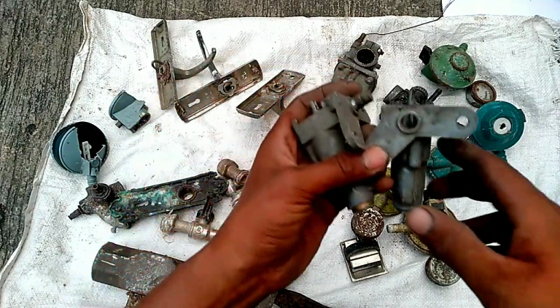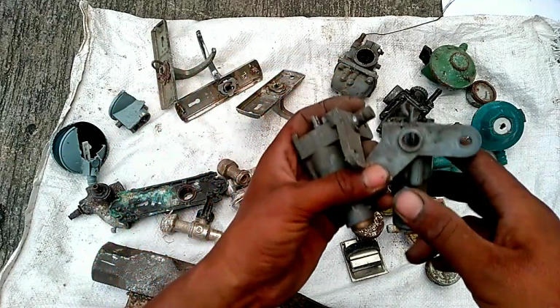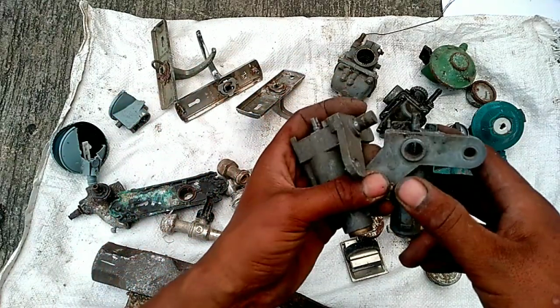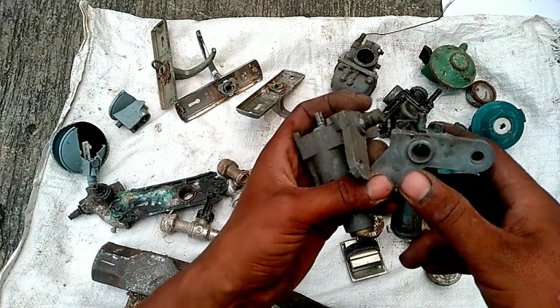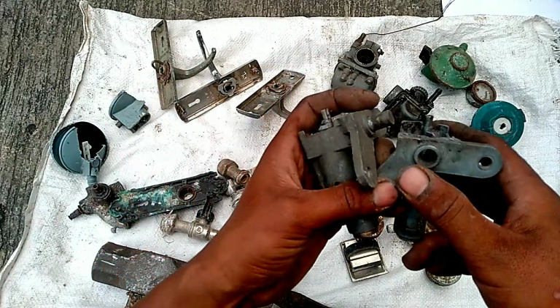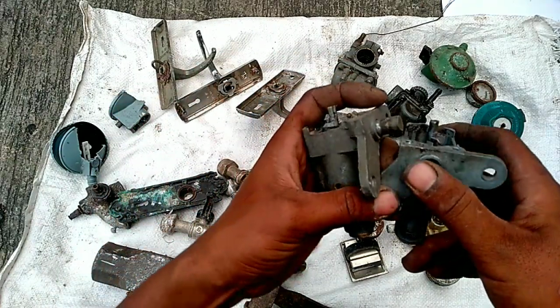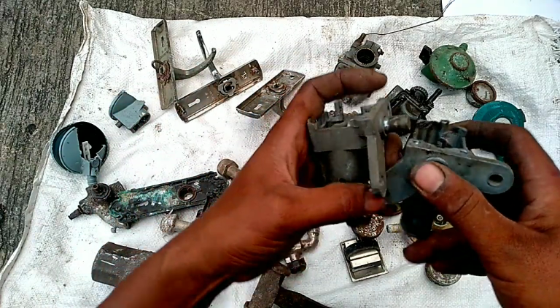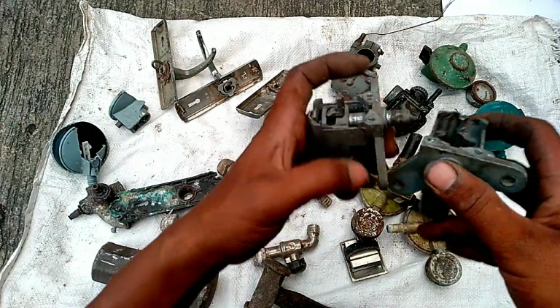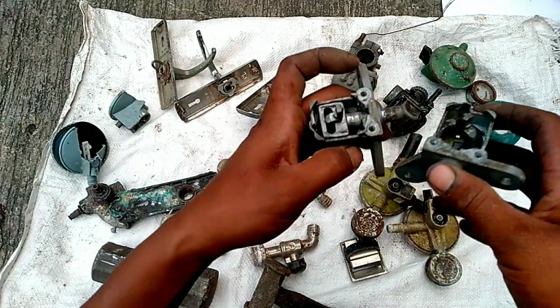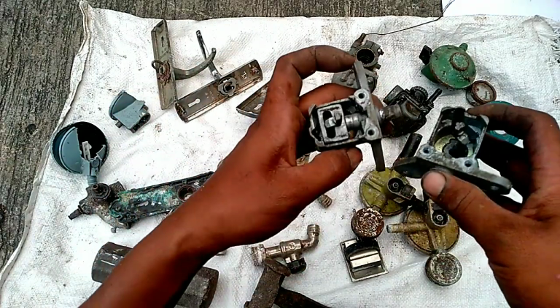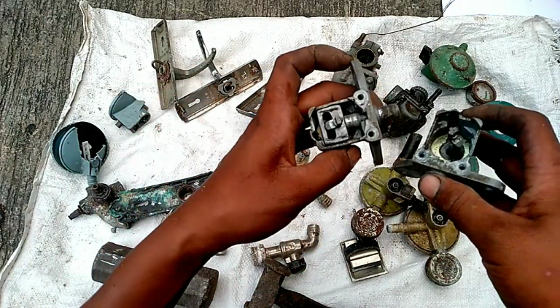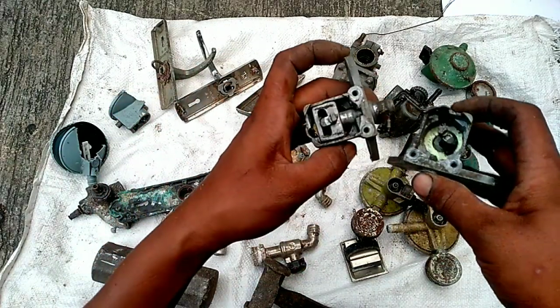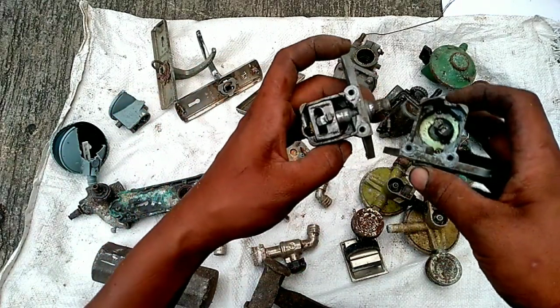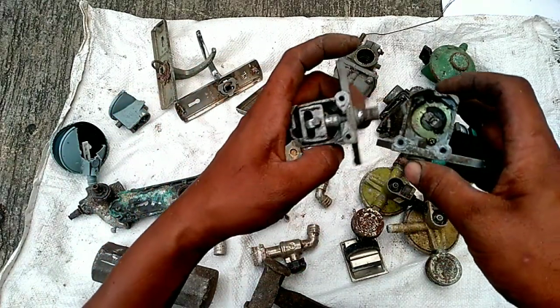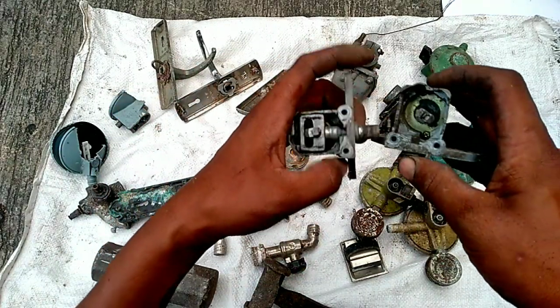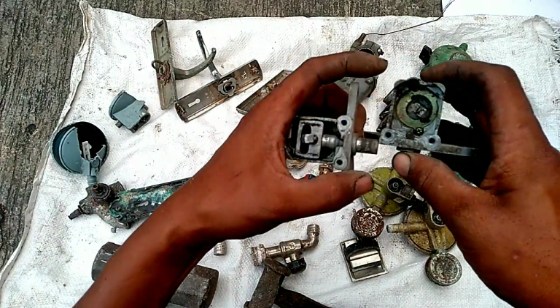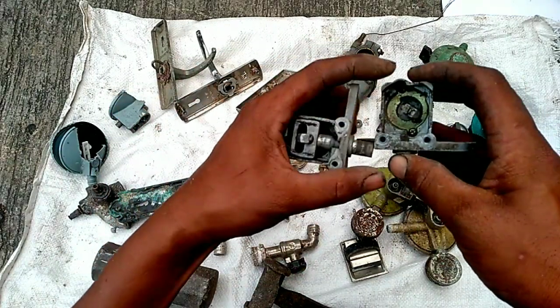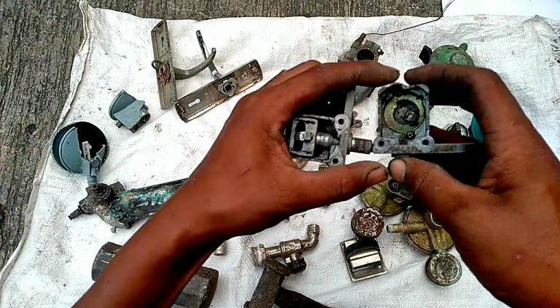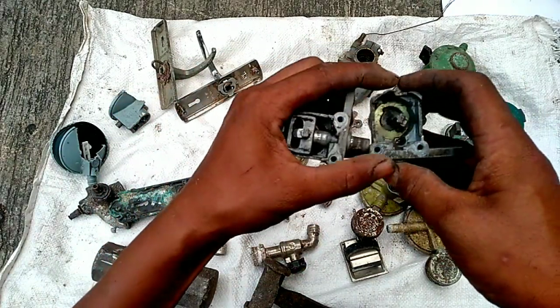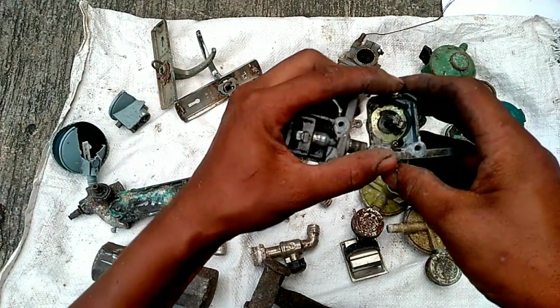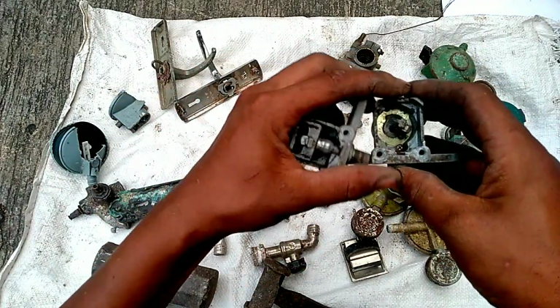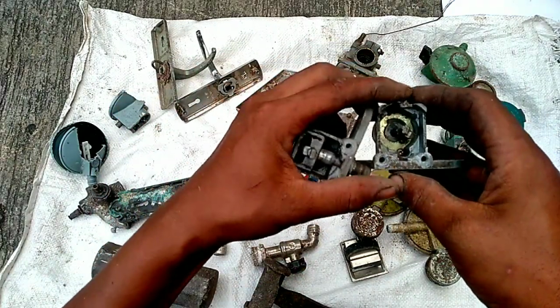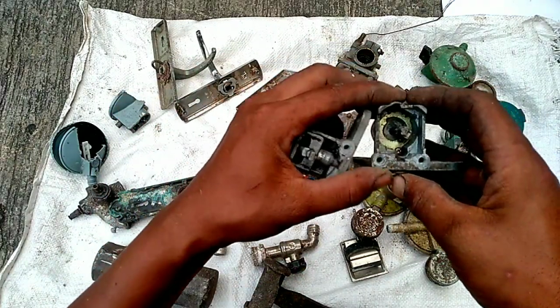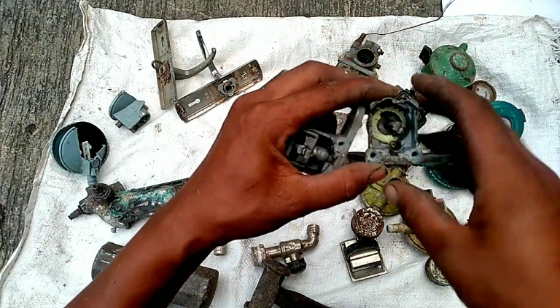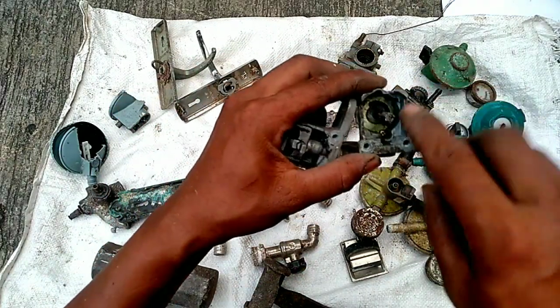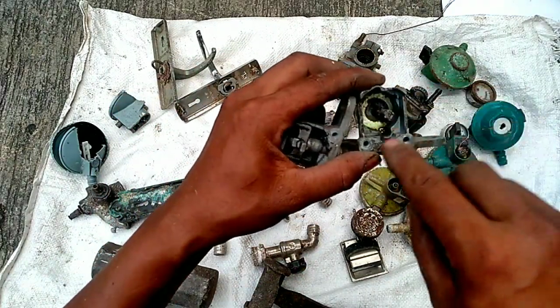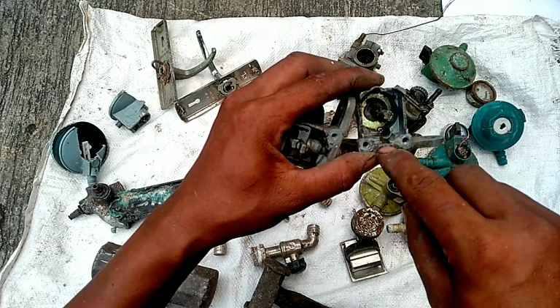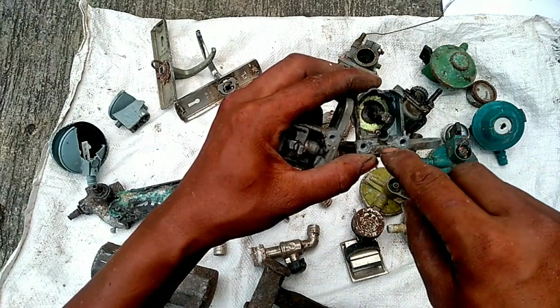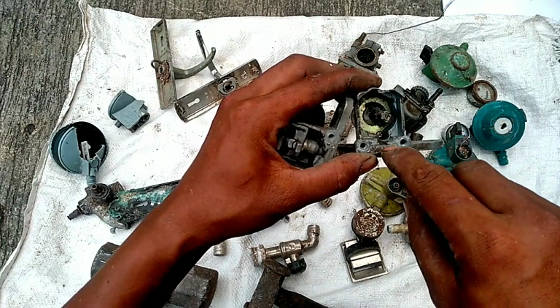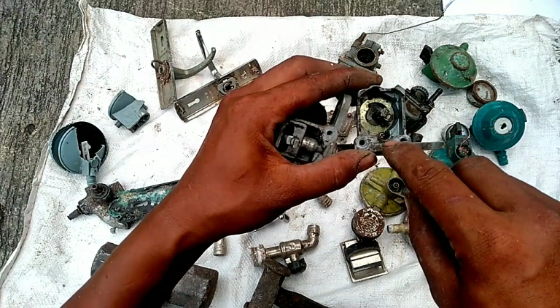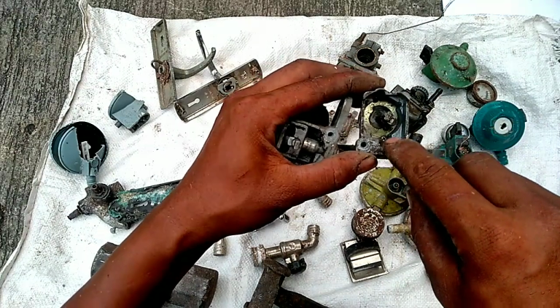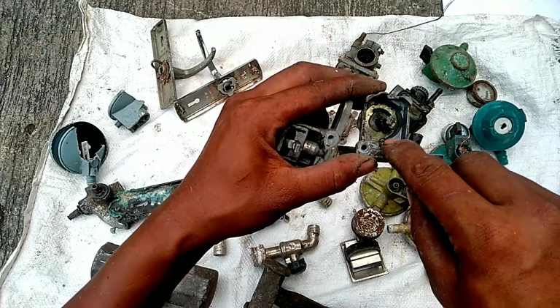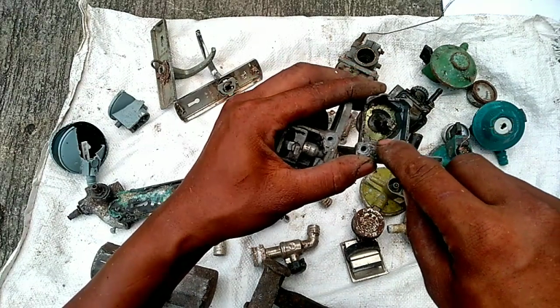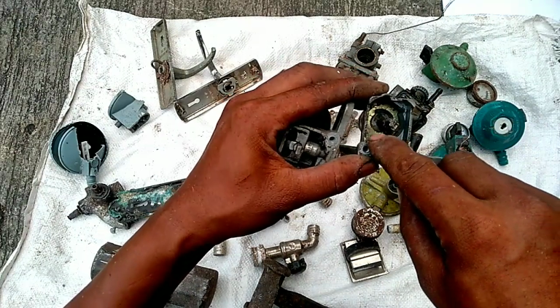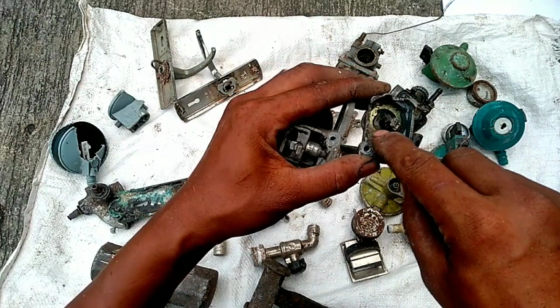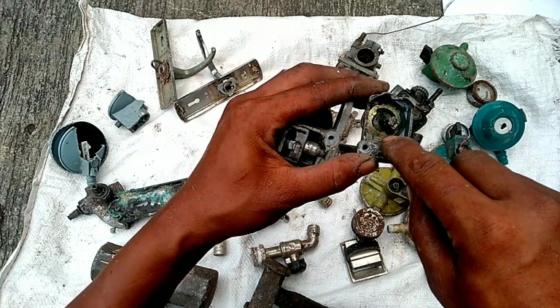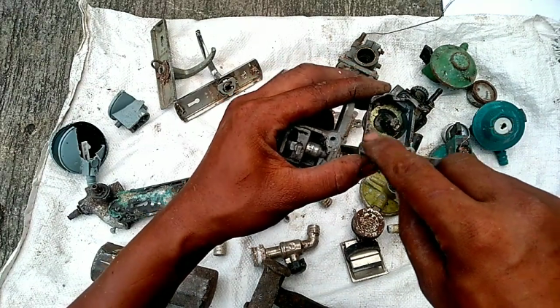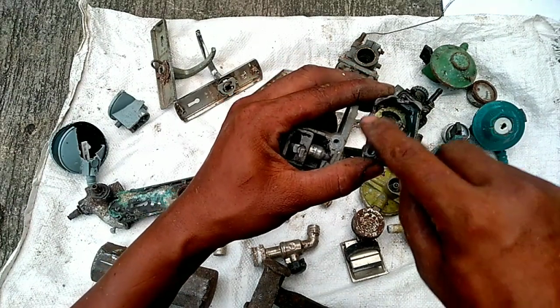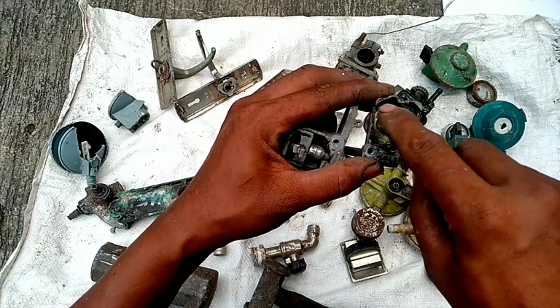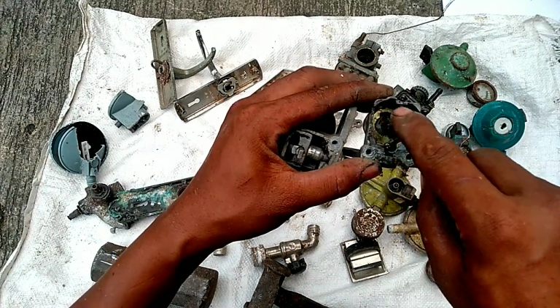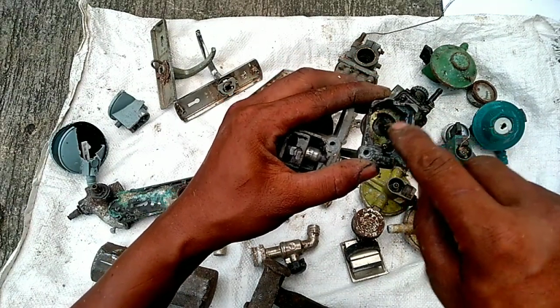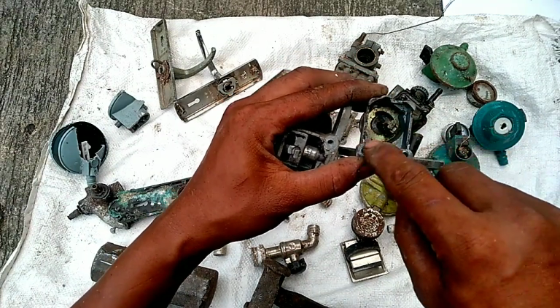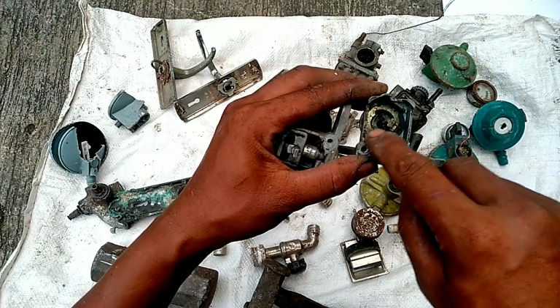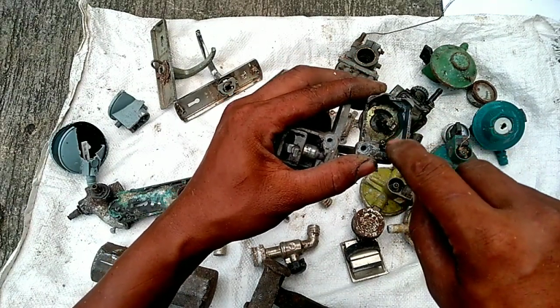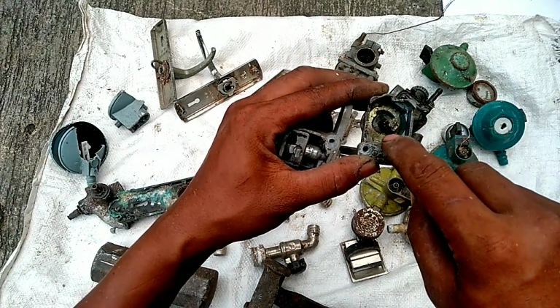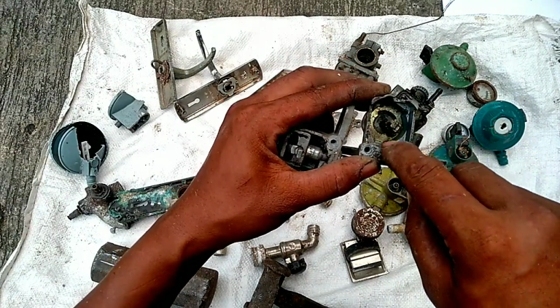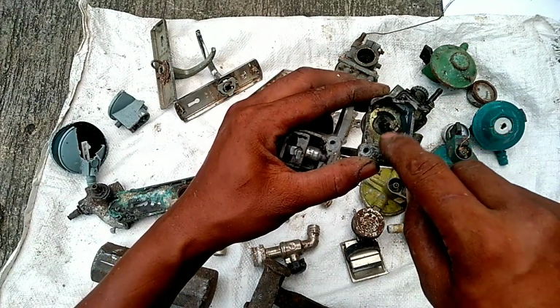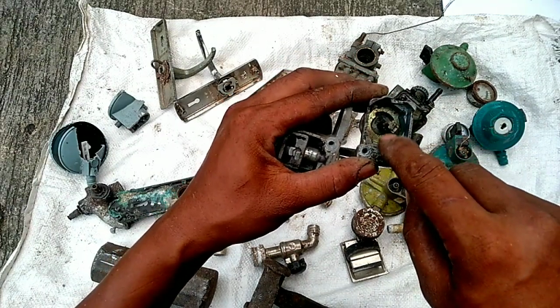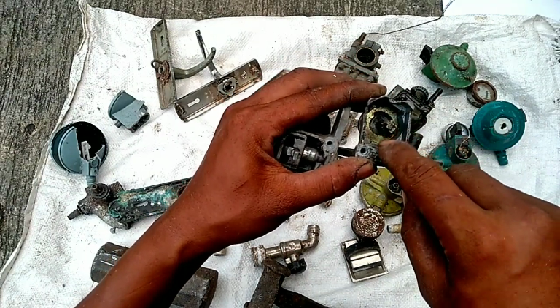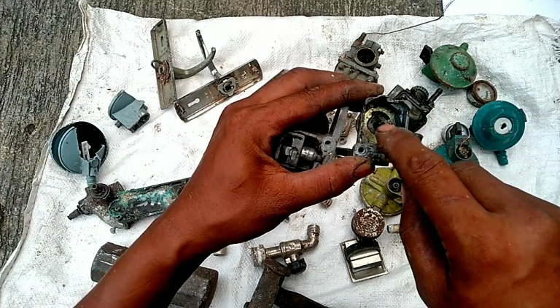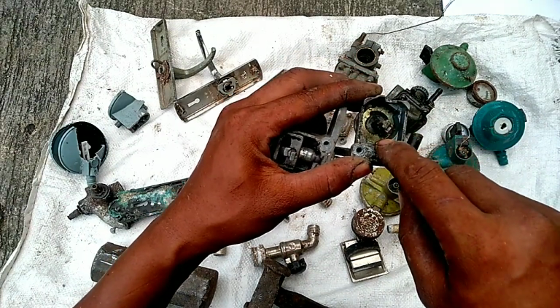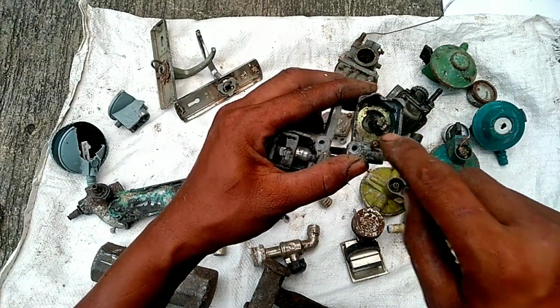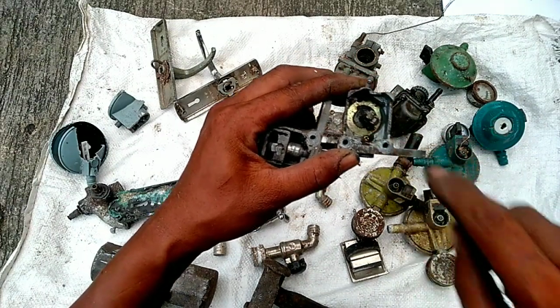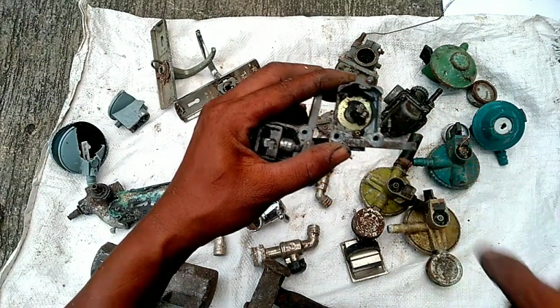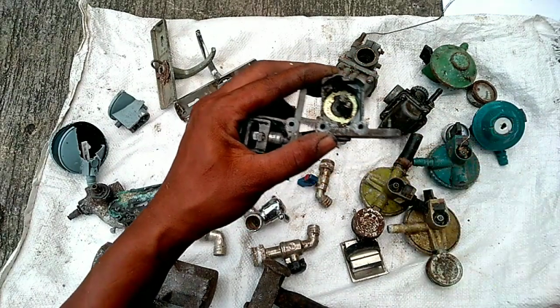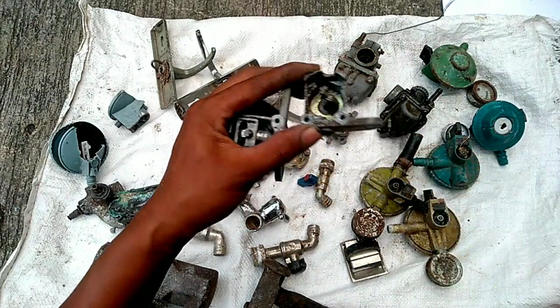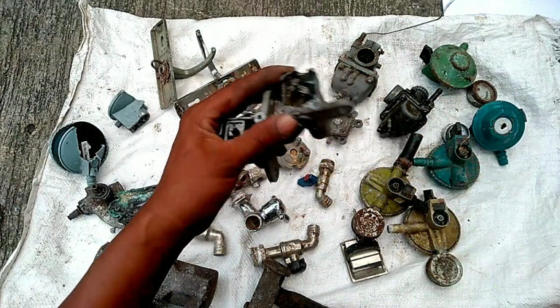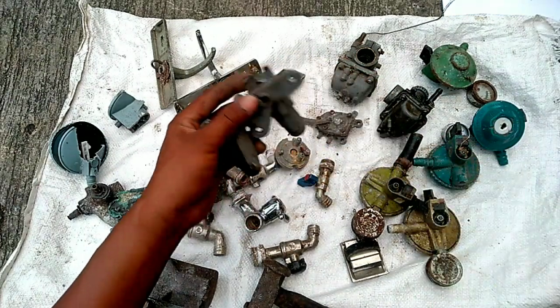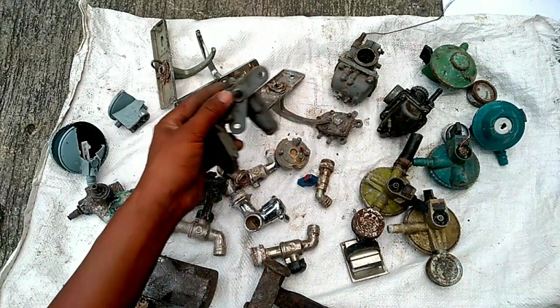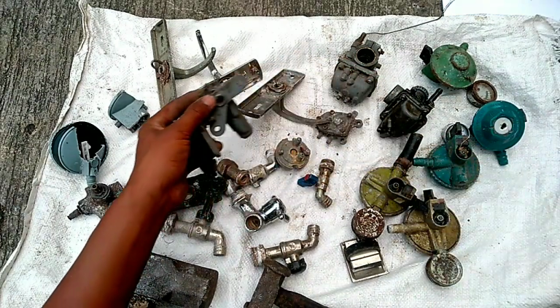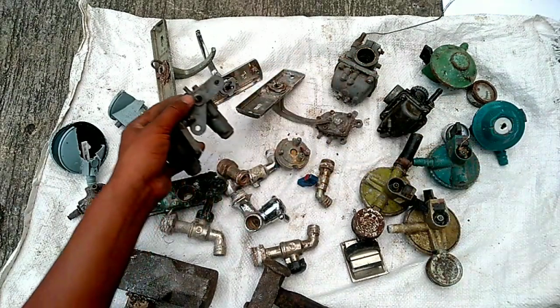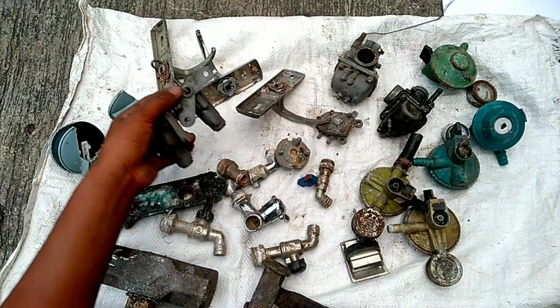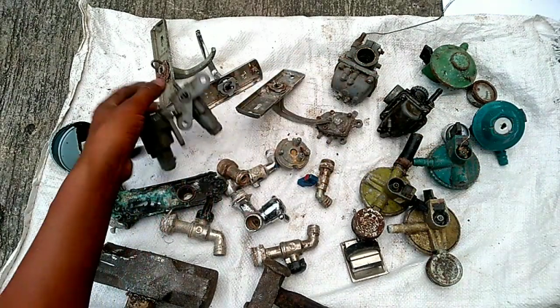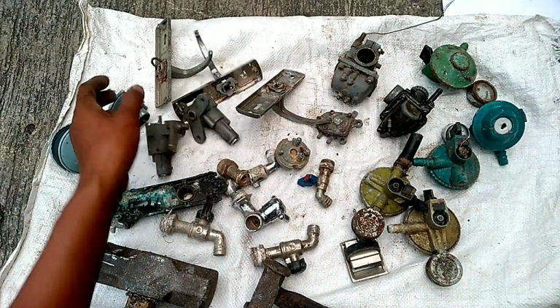Kunci kontak. Di sana ada besinya itu kelihatan, harus kita bersihkan.